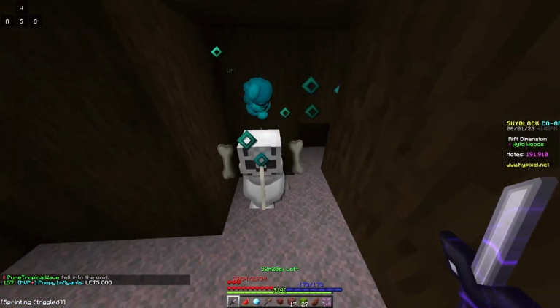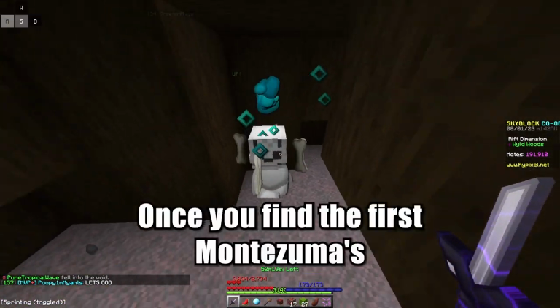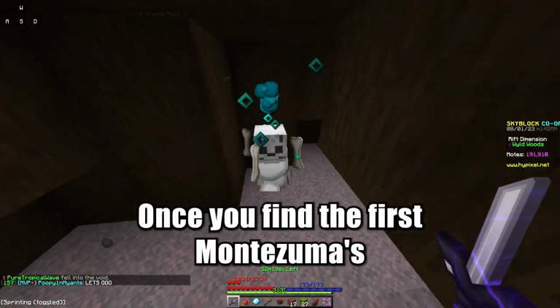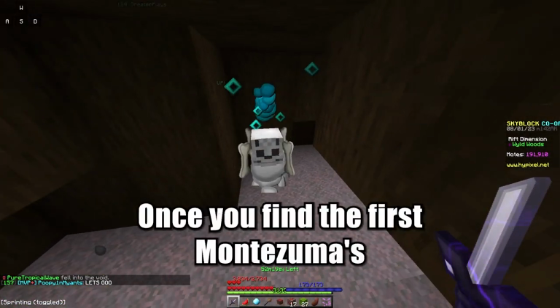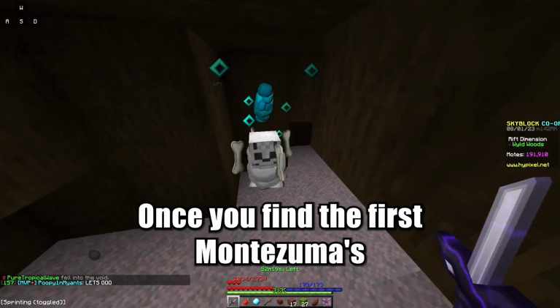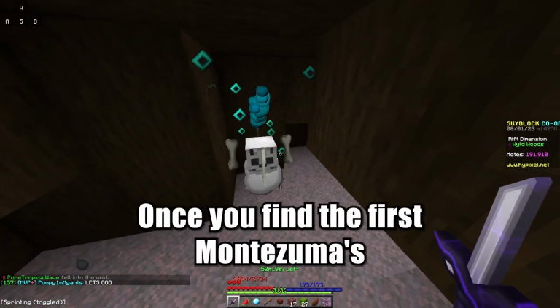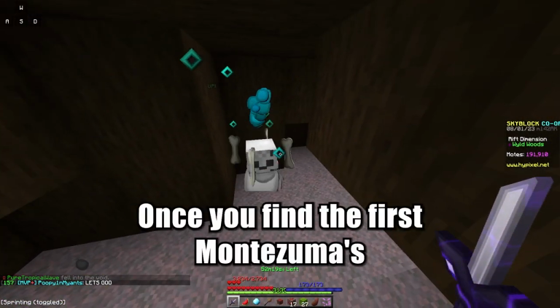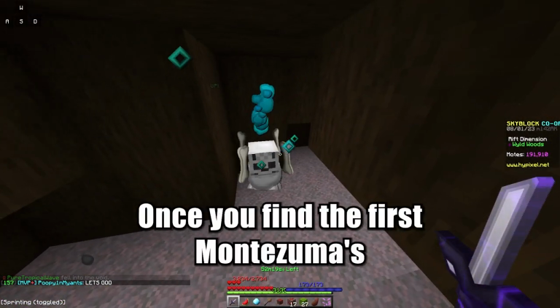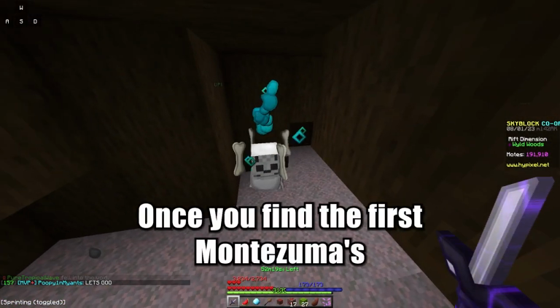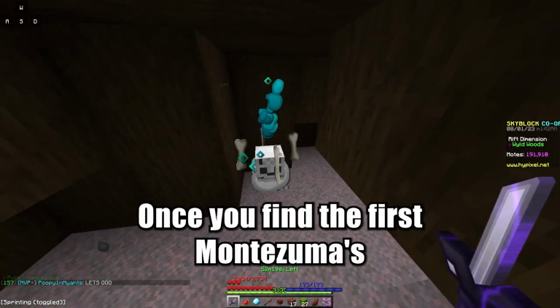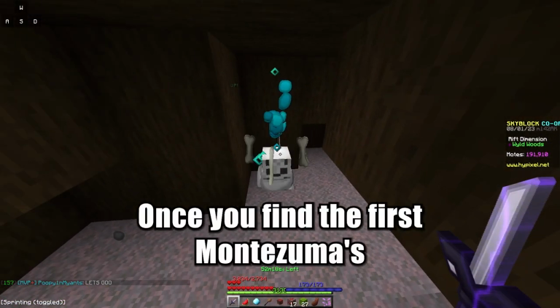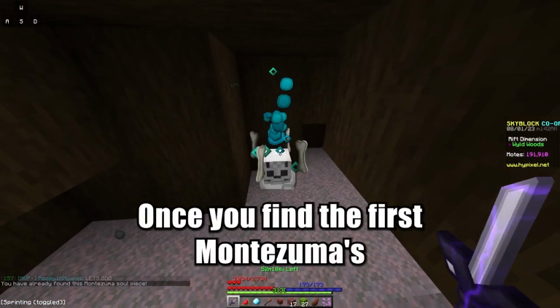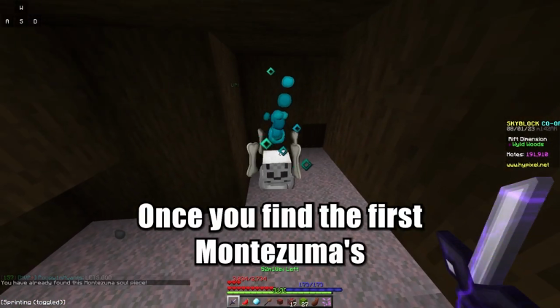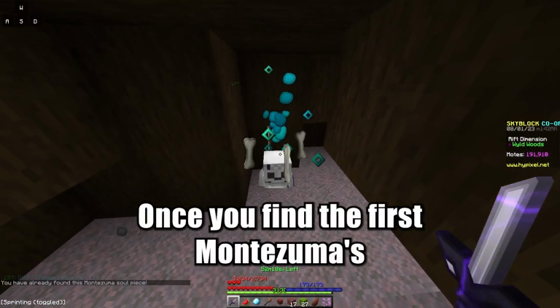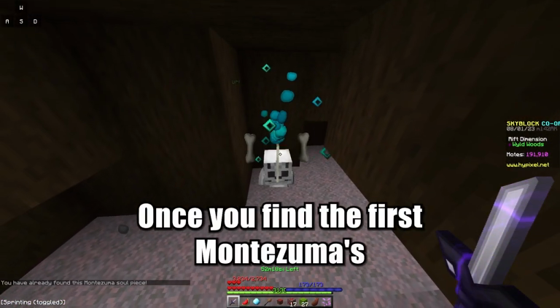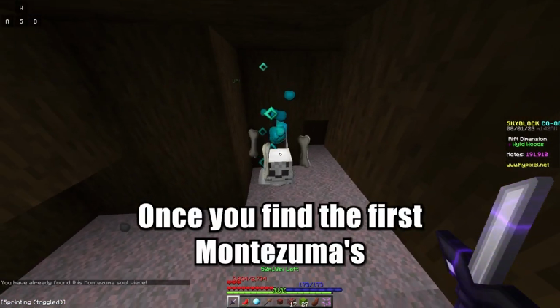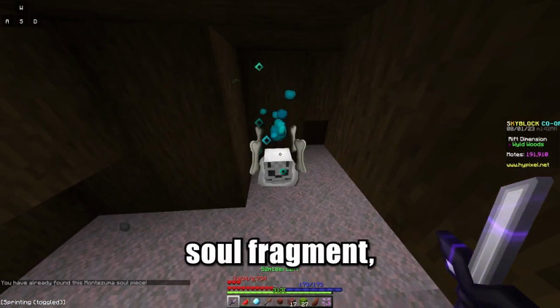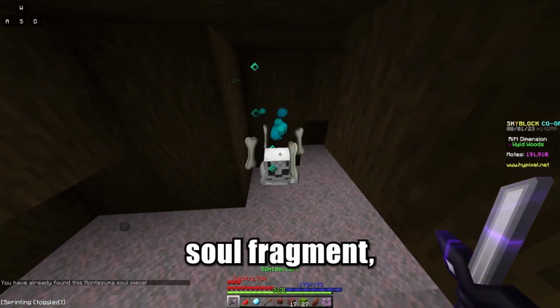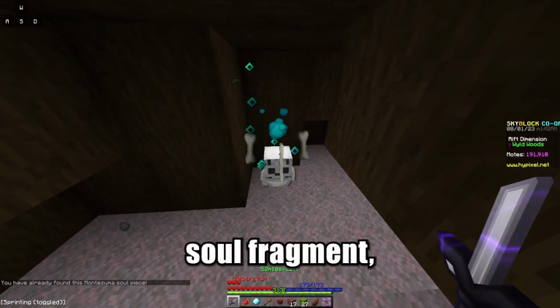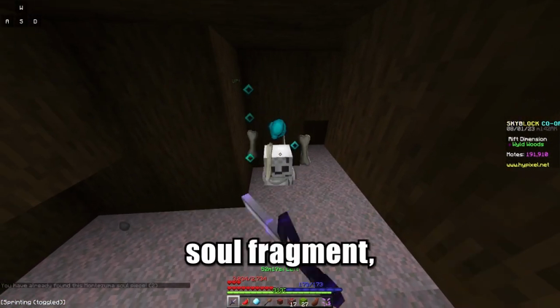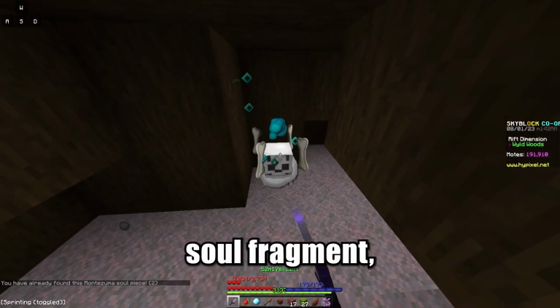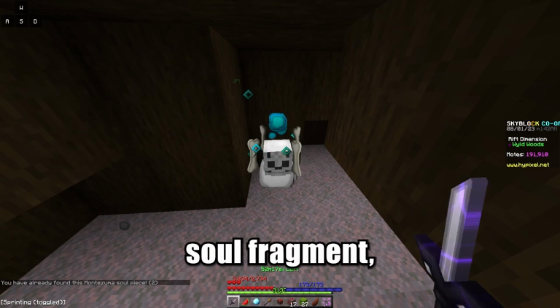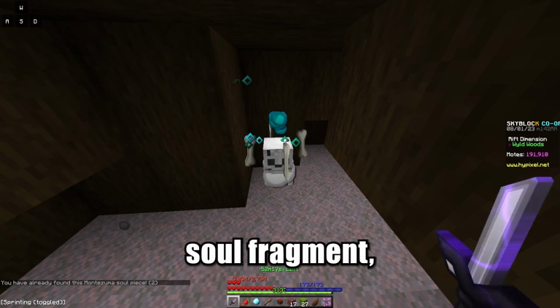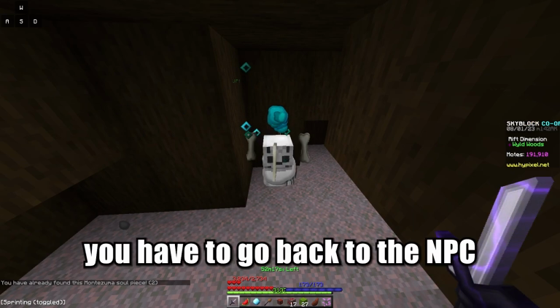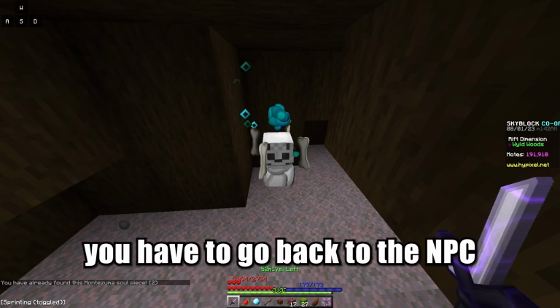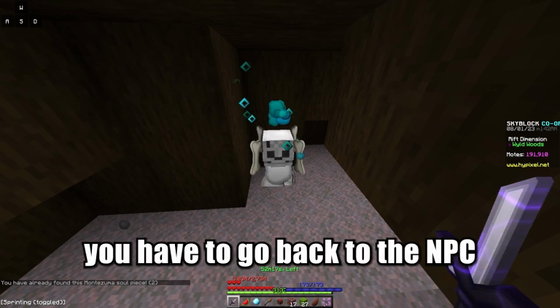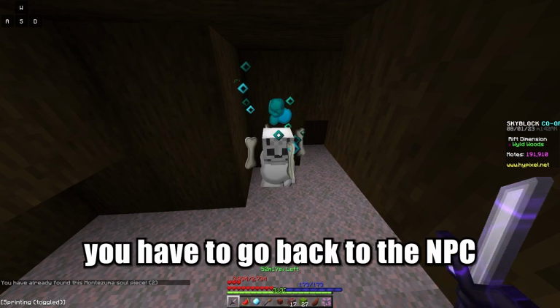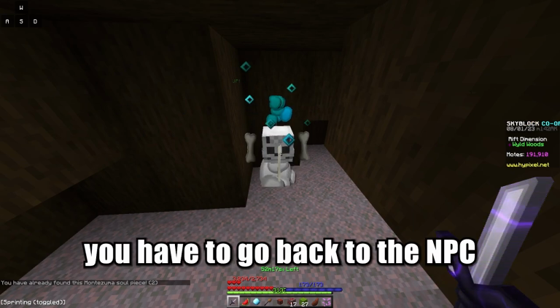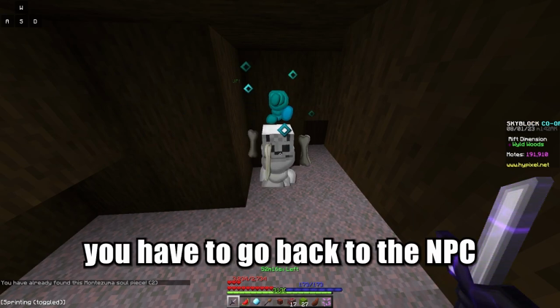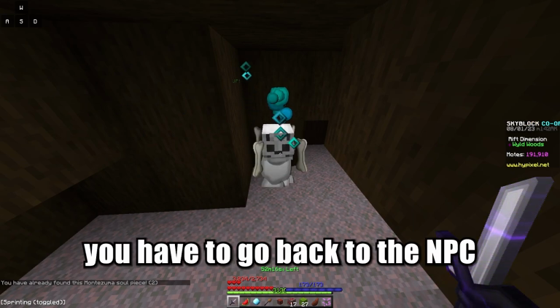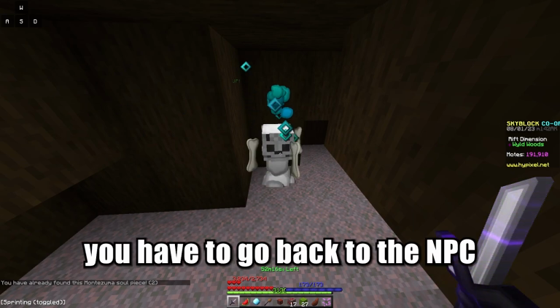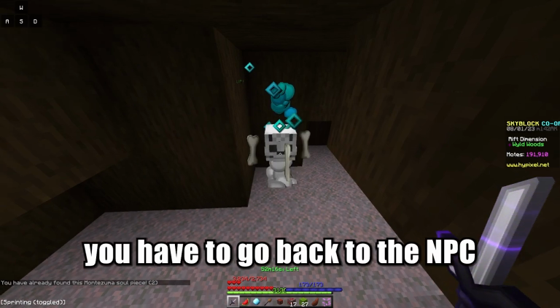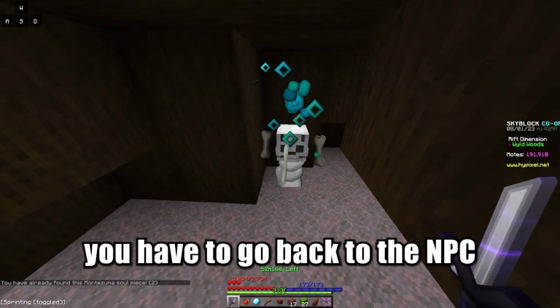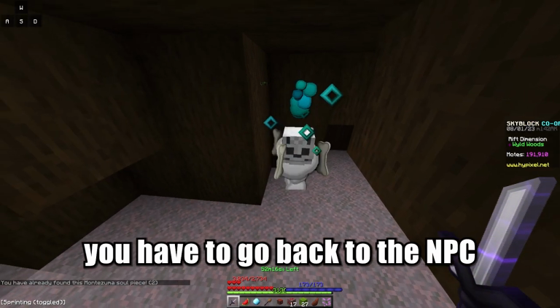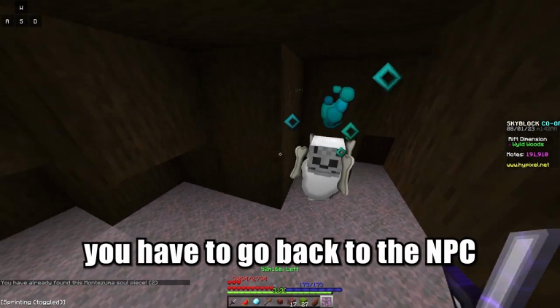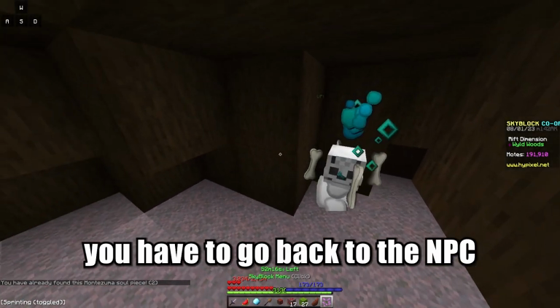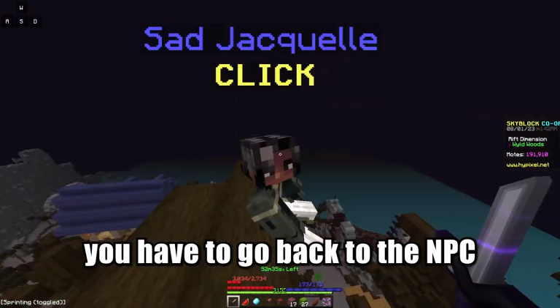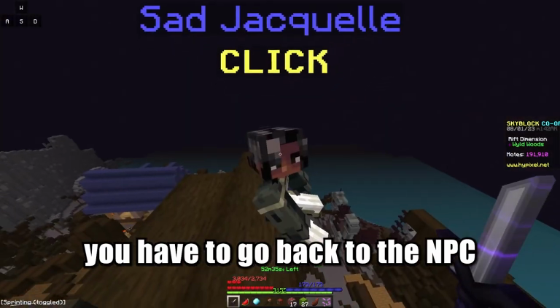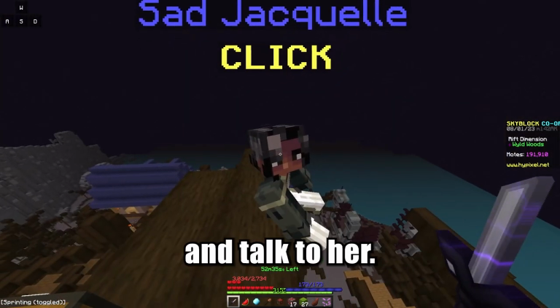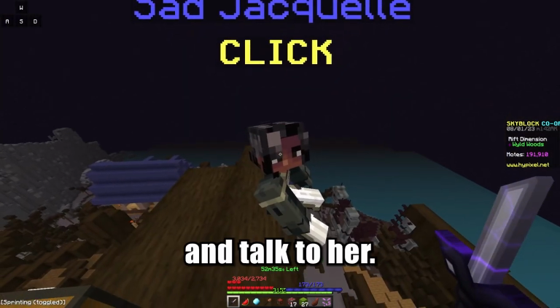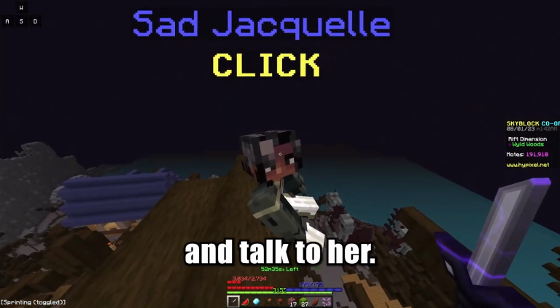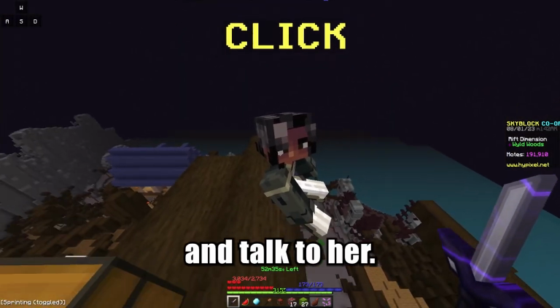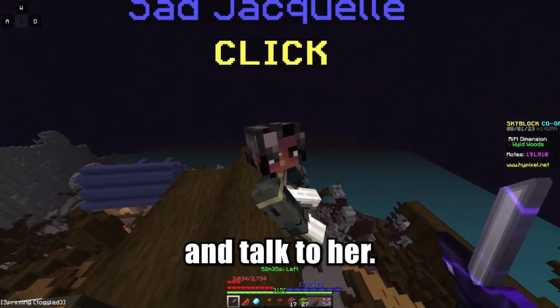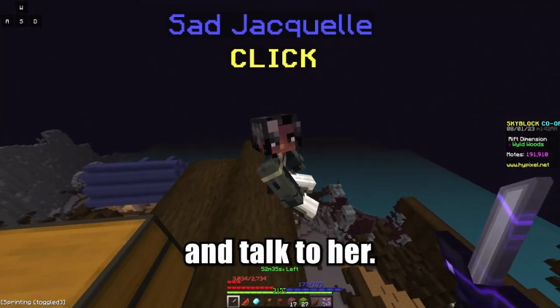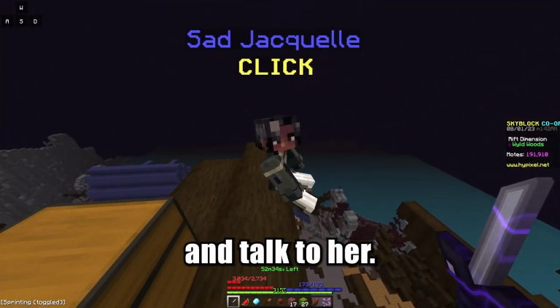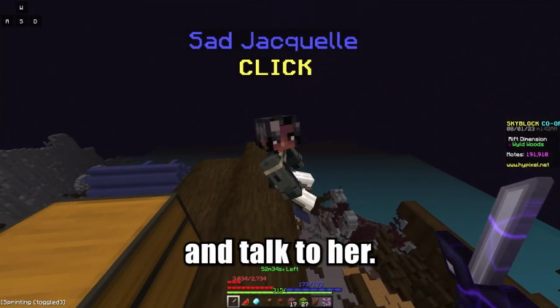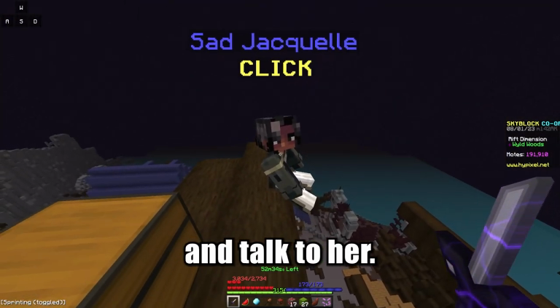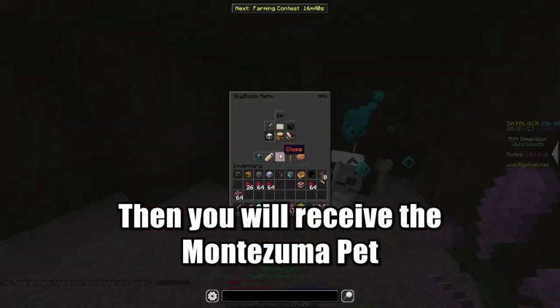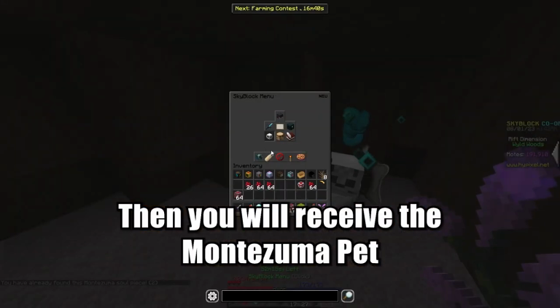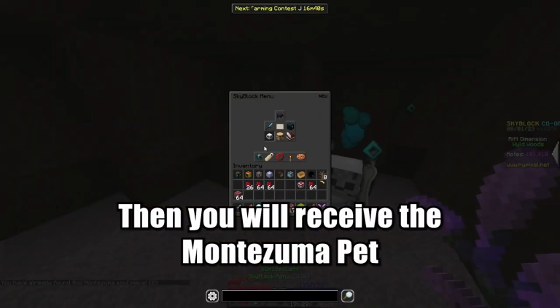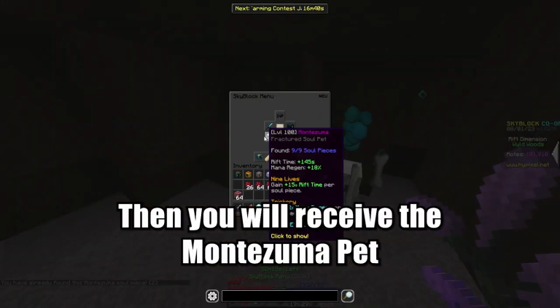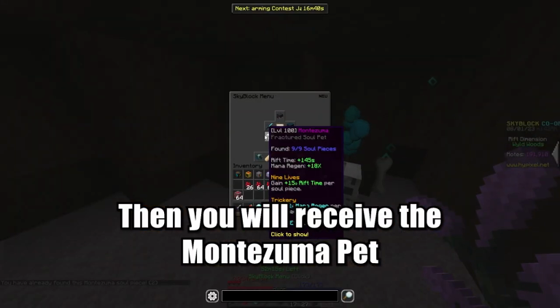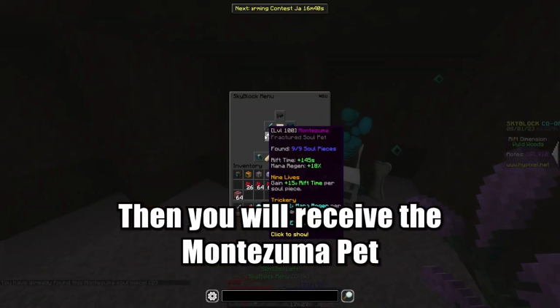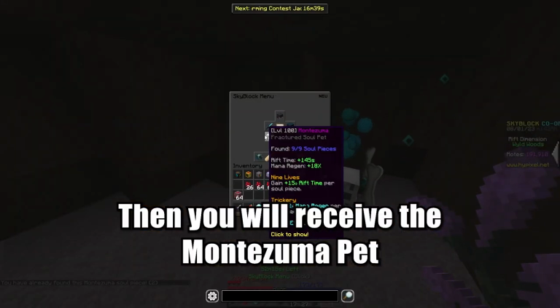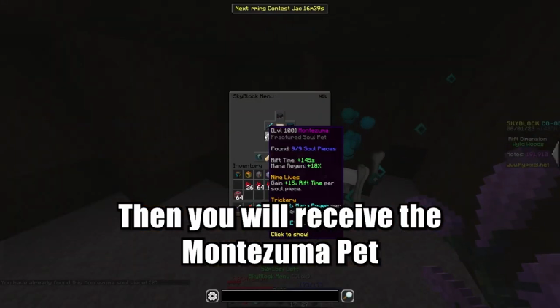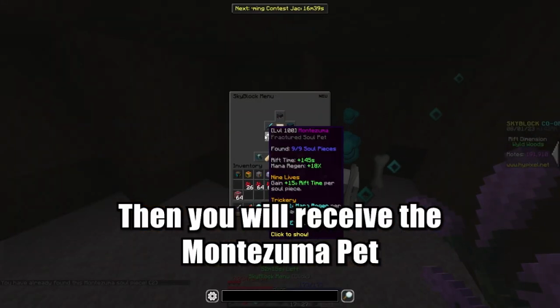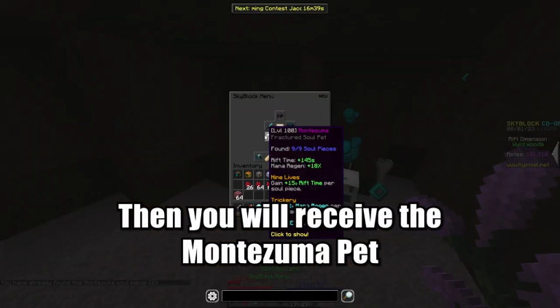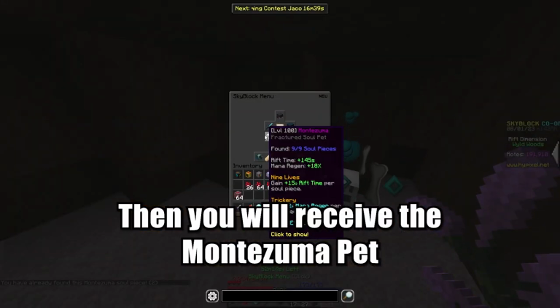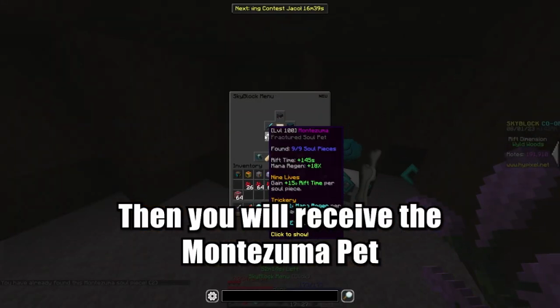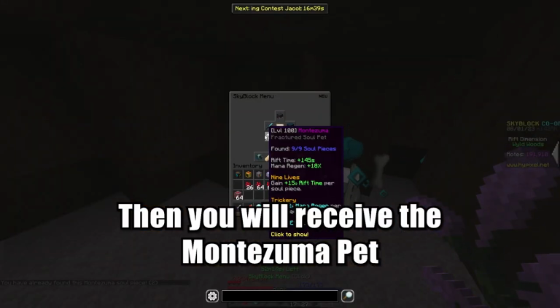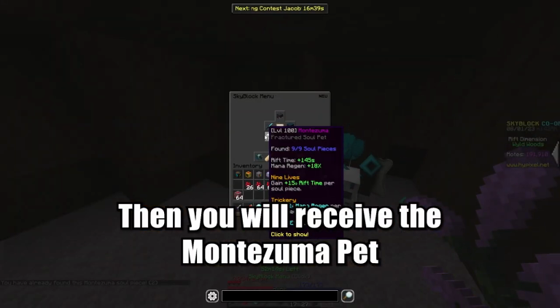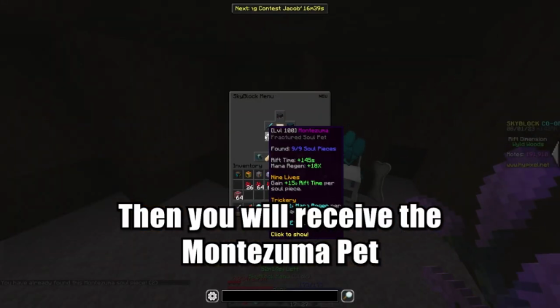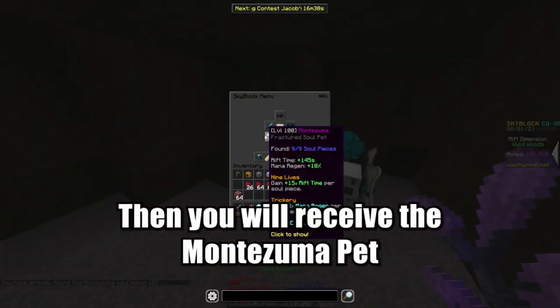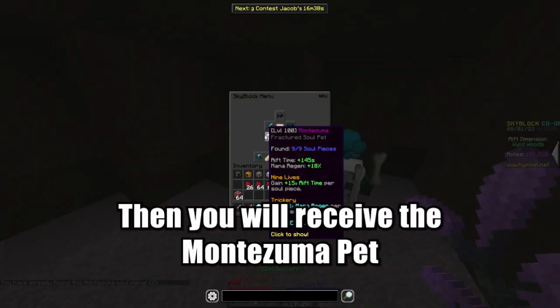Once you find the first Montezuma soul fragment, you have to go back to the NPC and talk to her. Then you will receive the Montezuma pet.